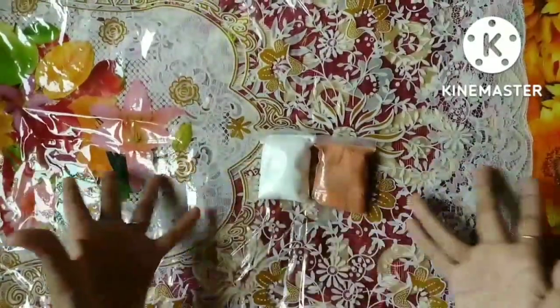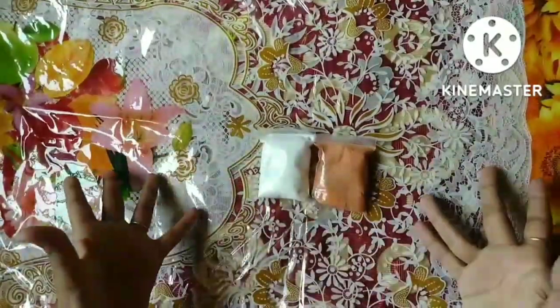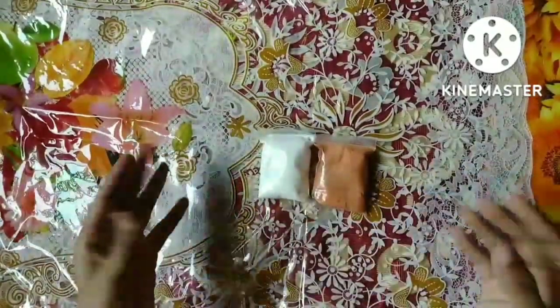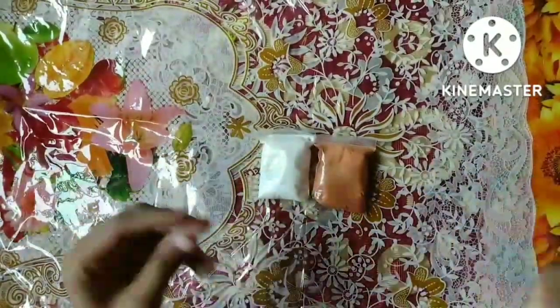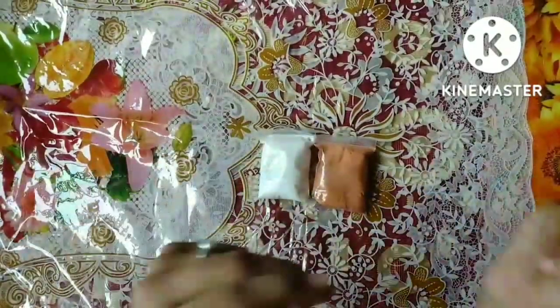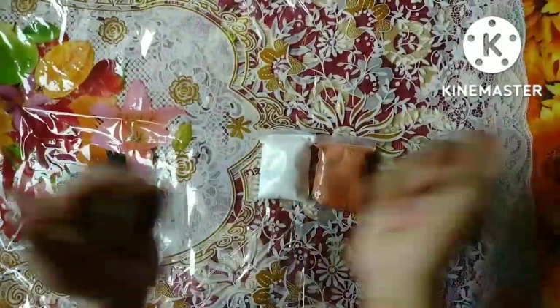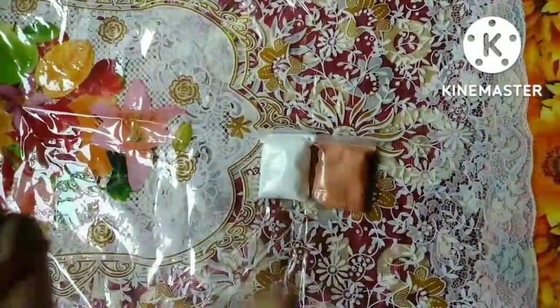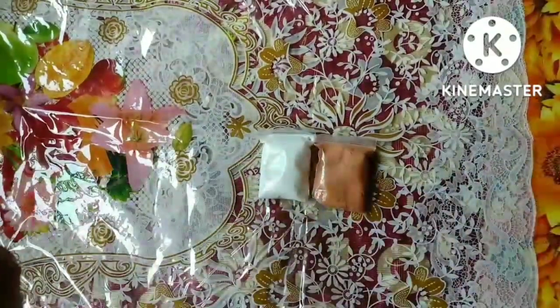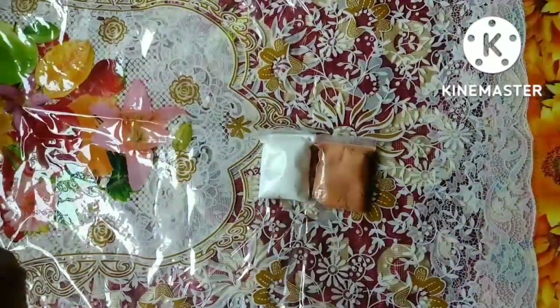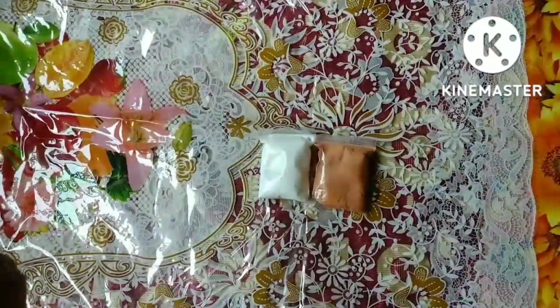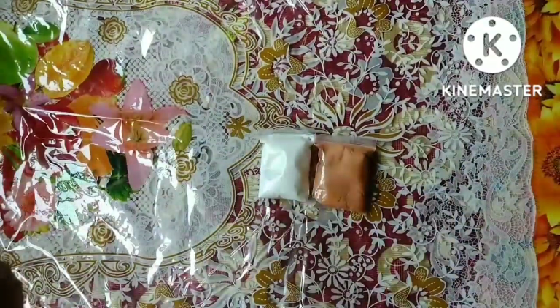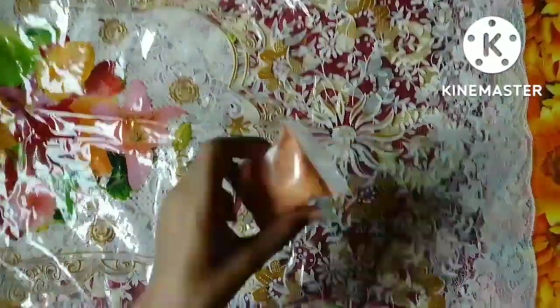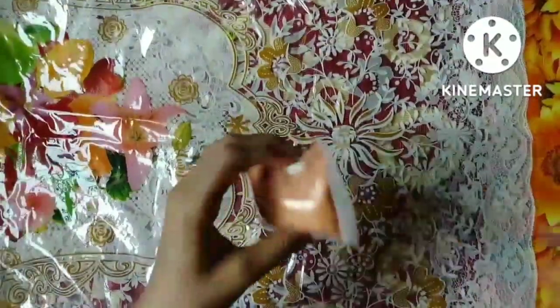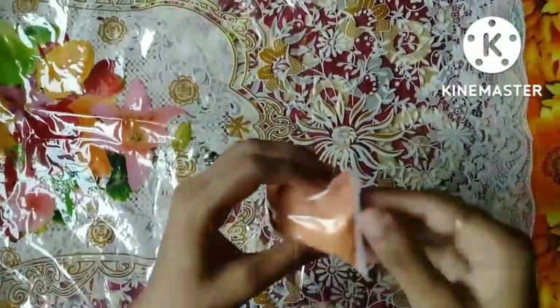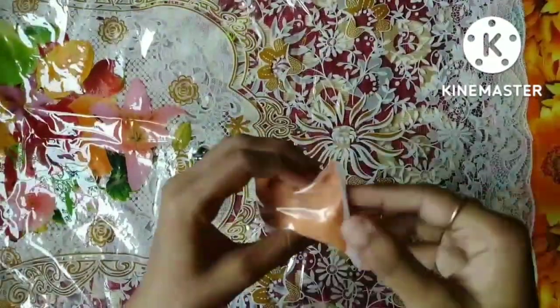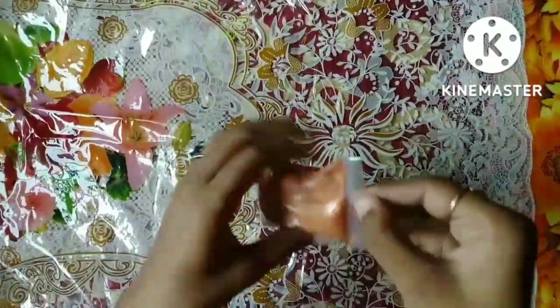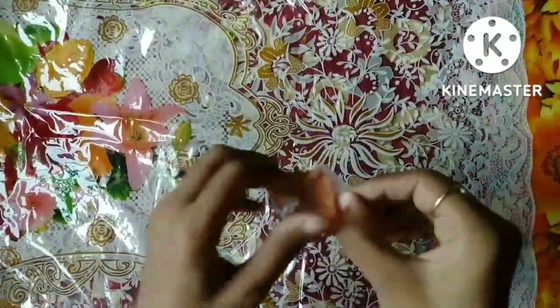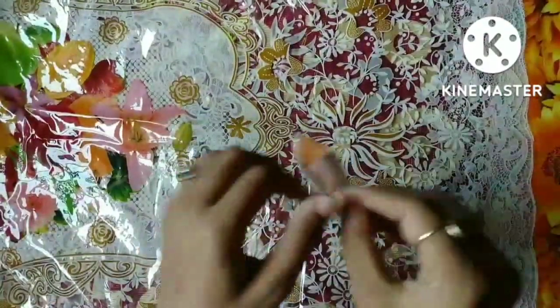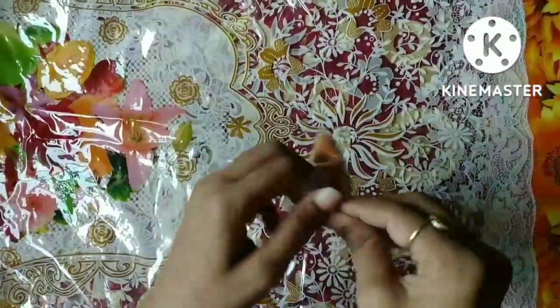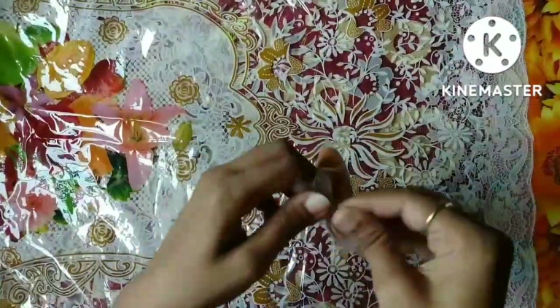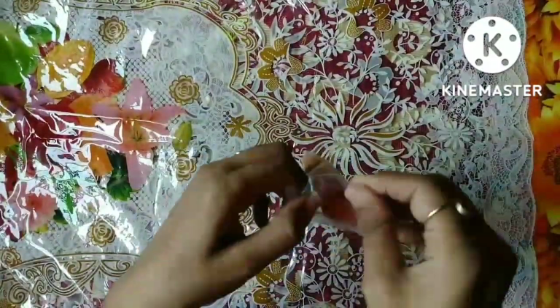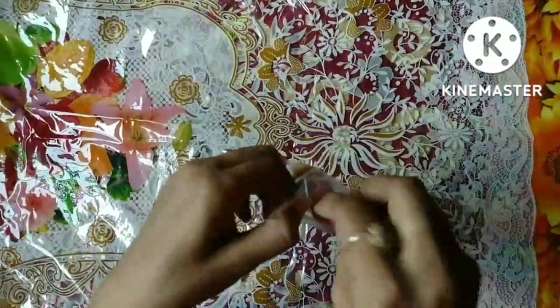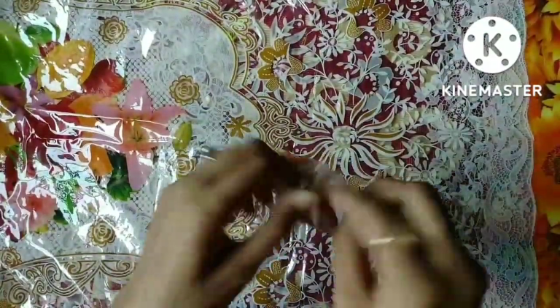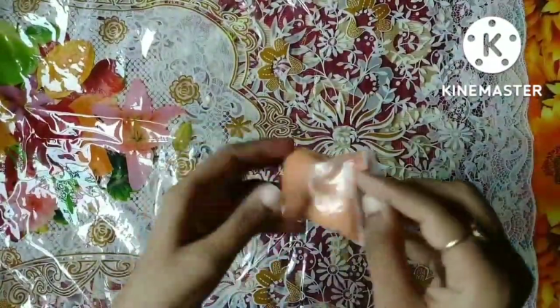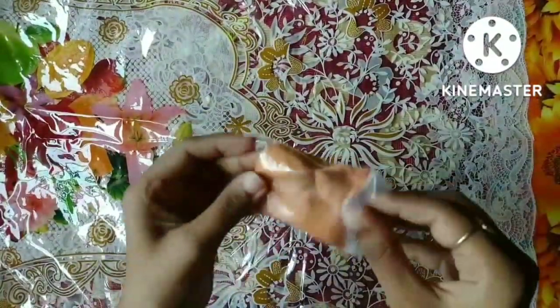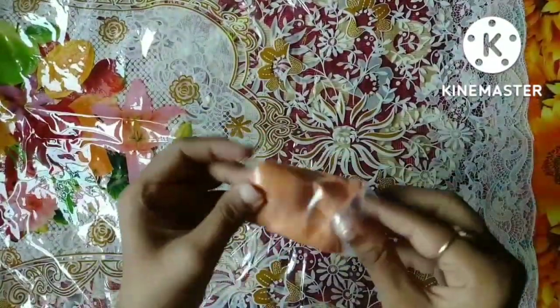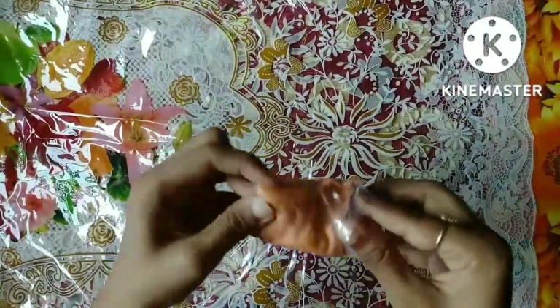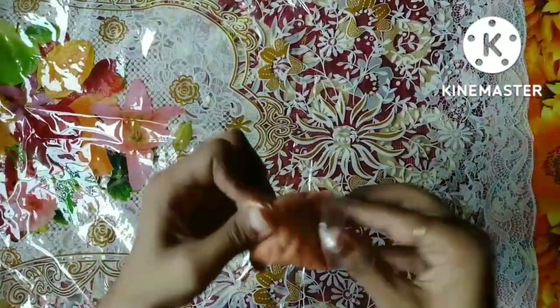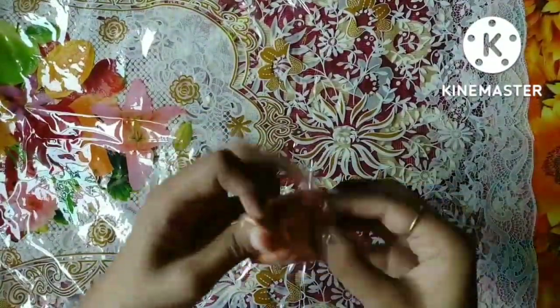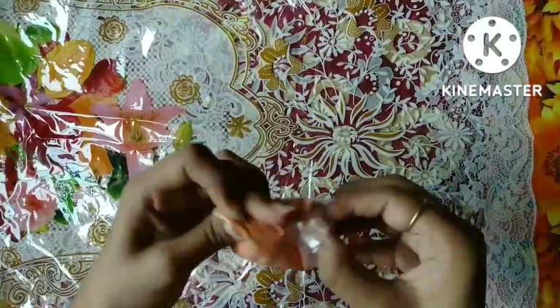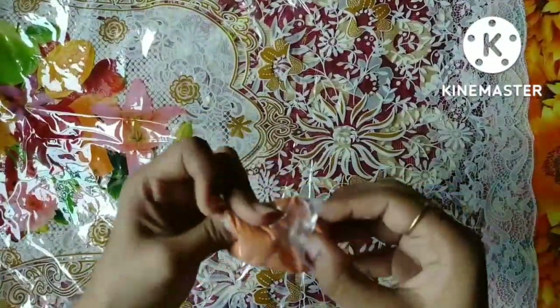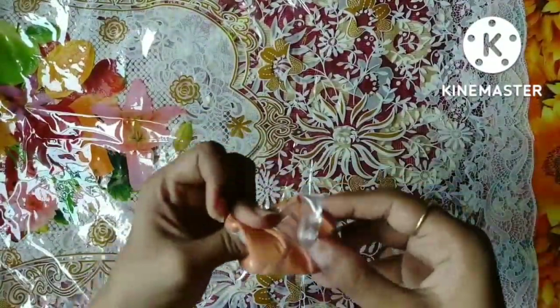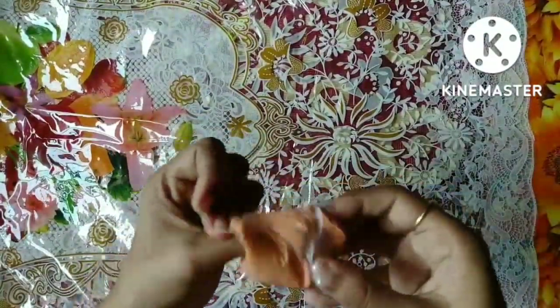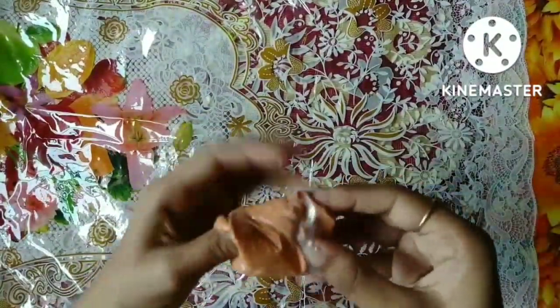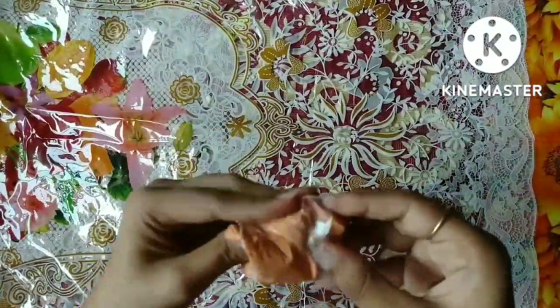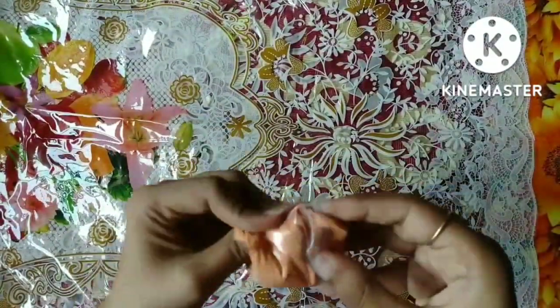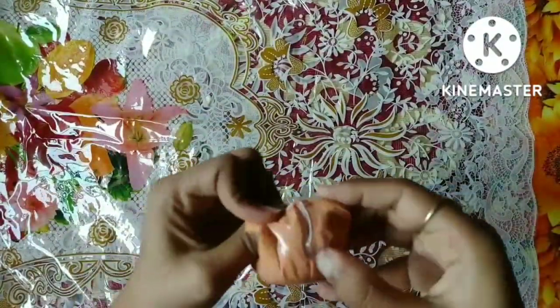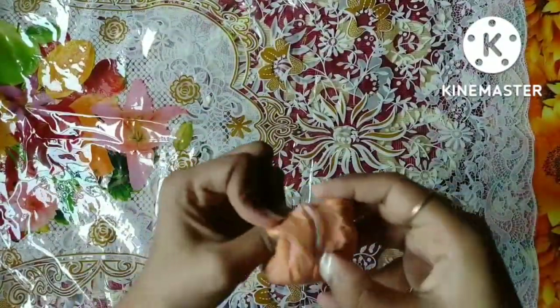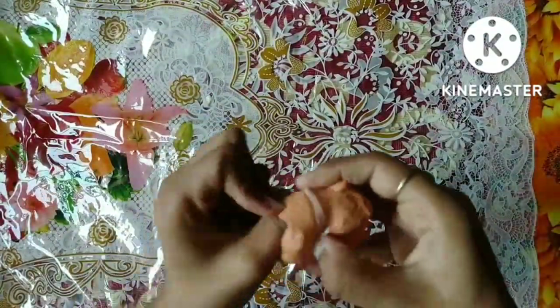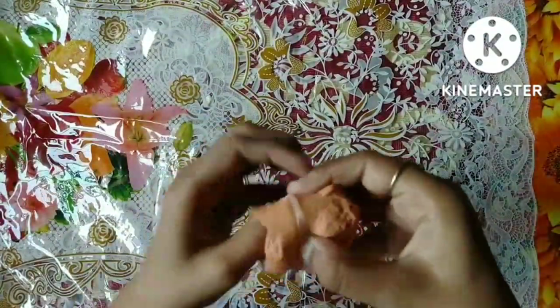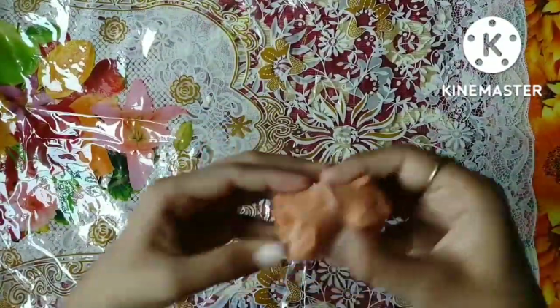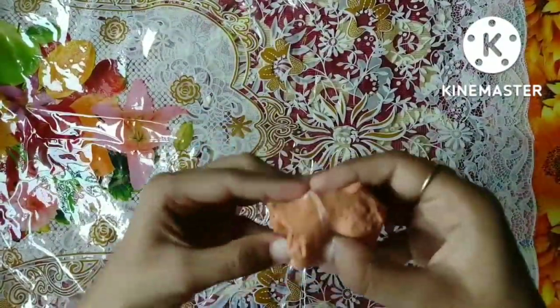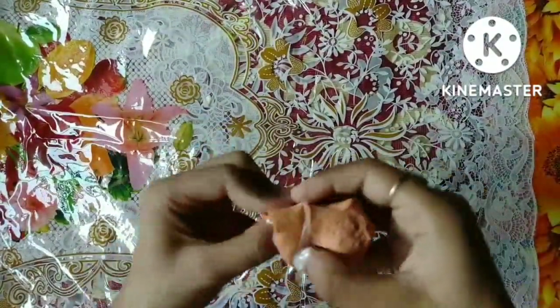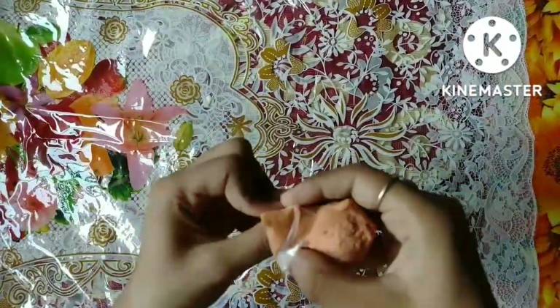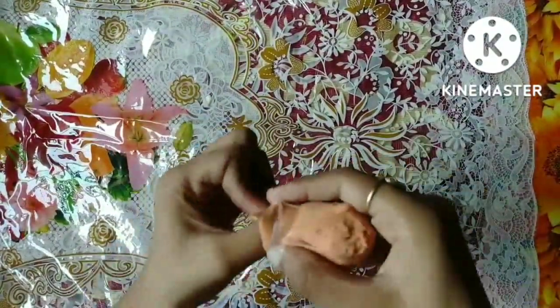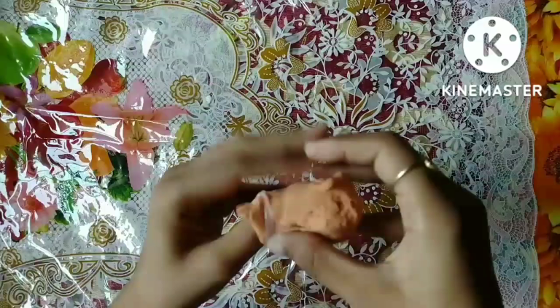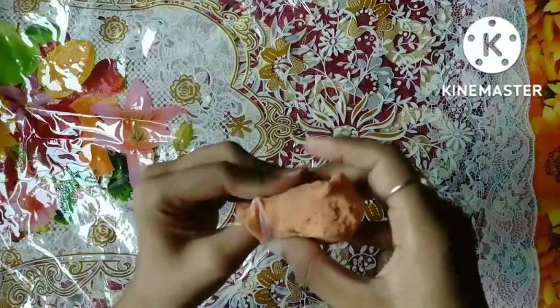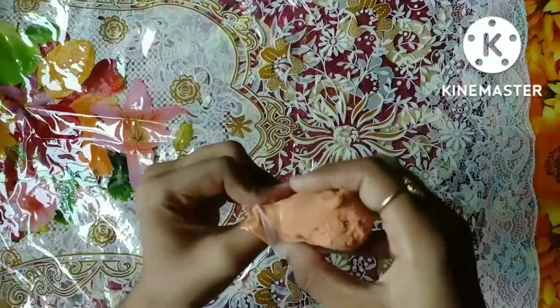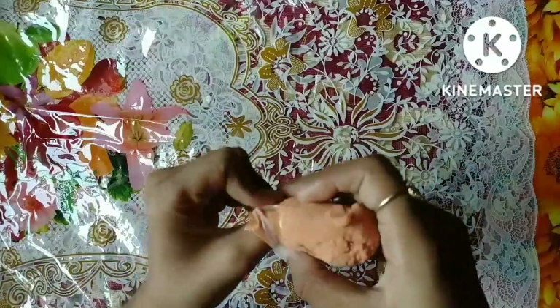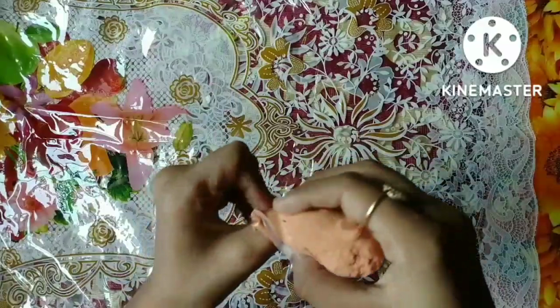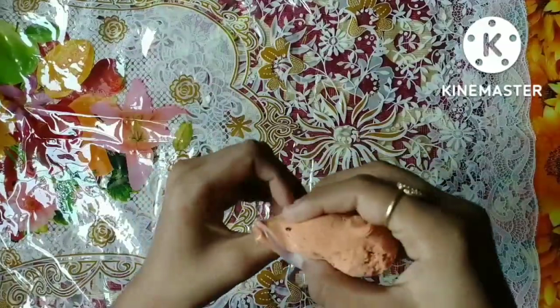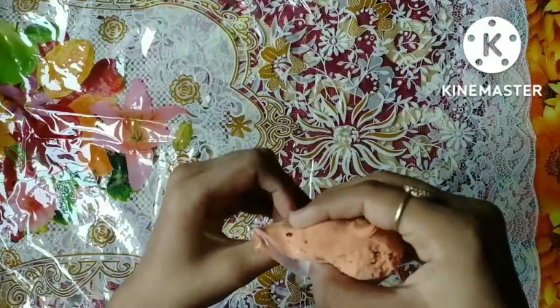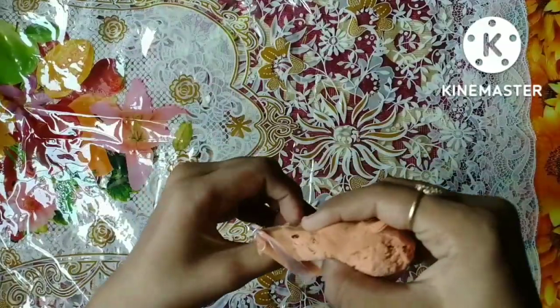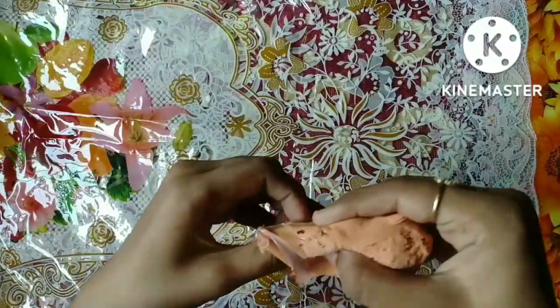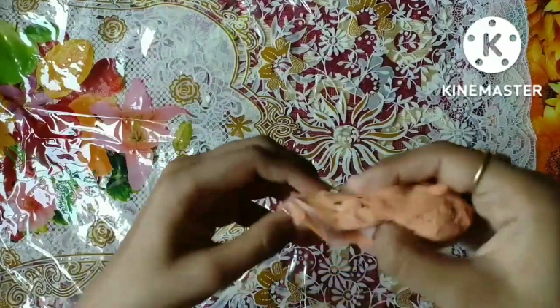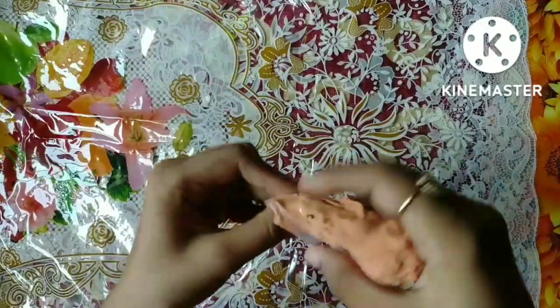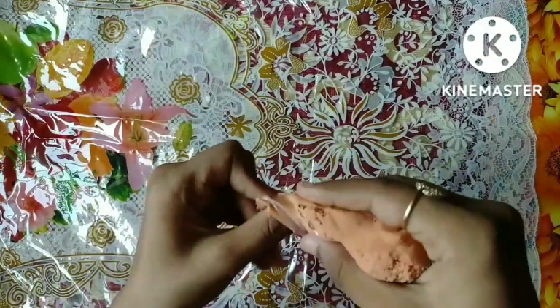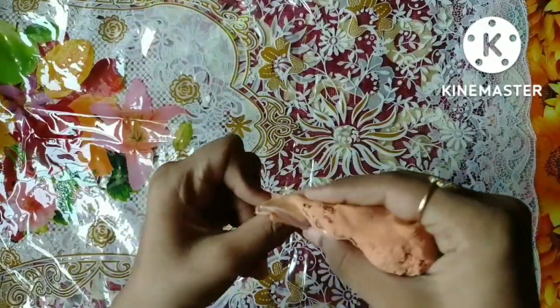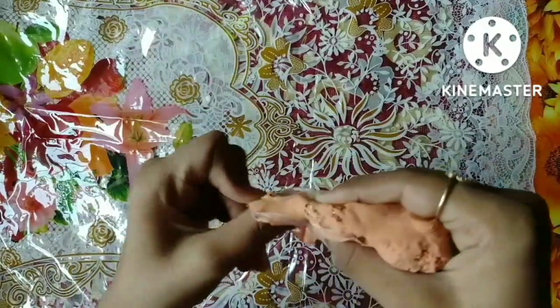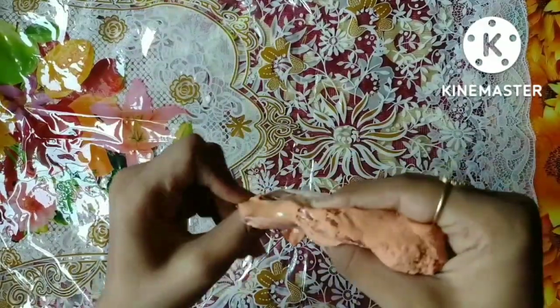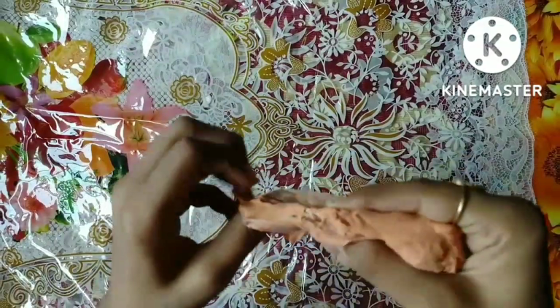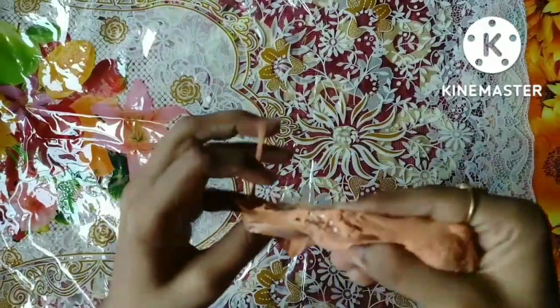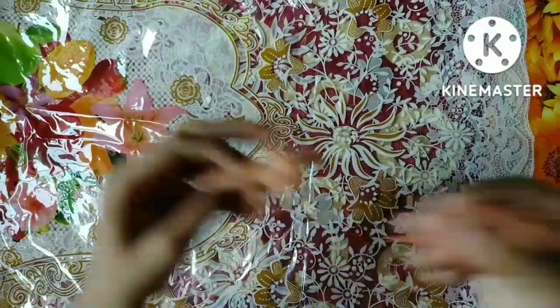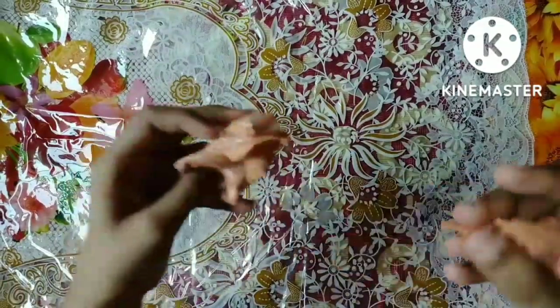Today we have made clay. We will make it again. Let's see how we make it.